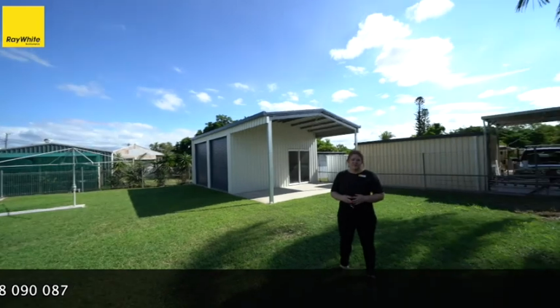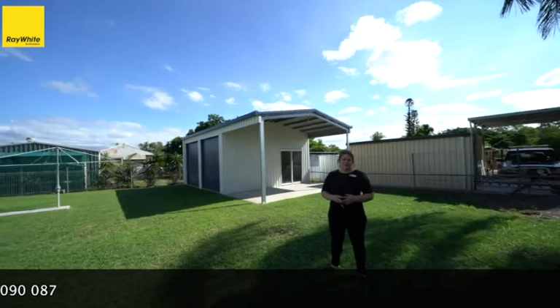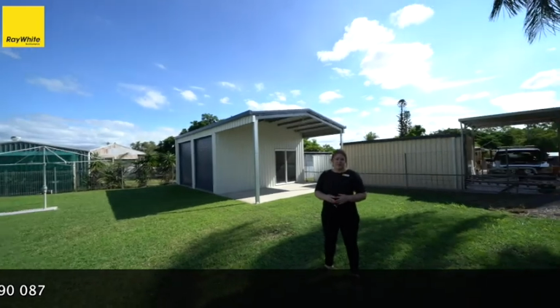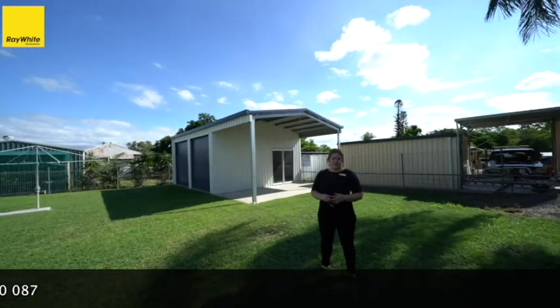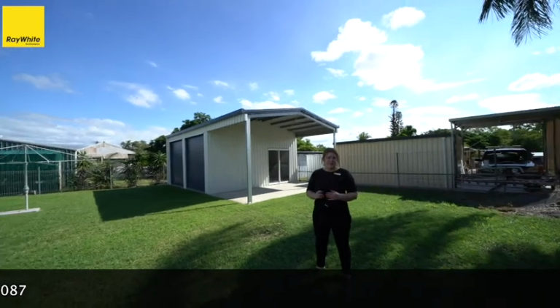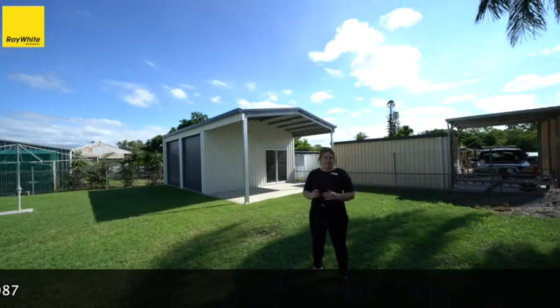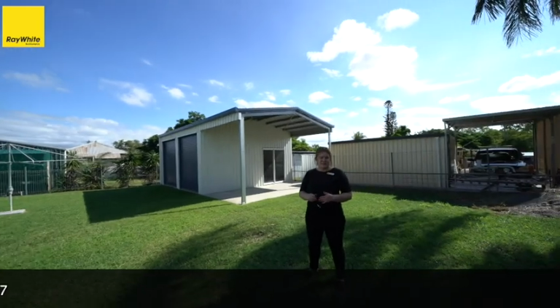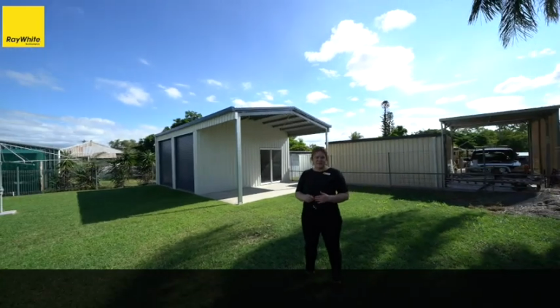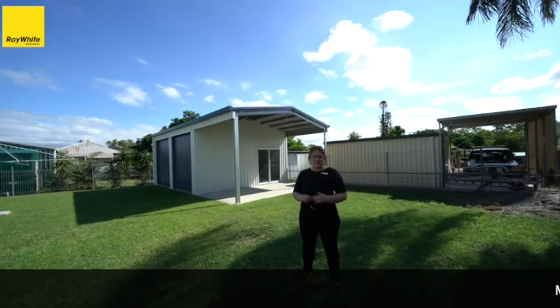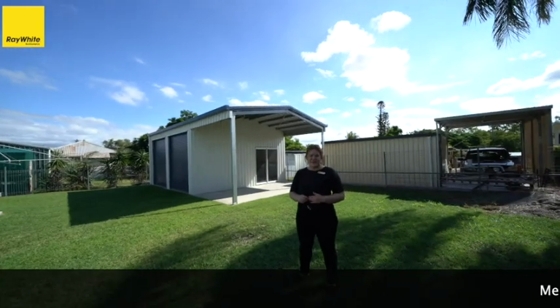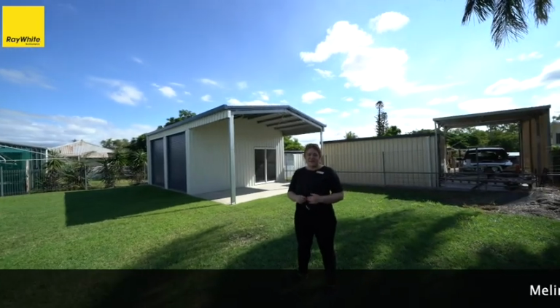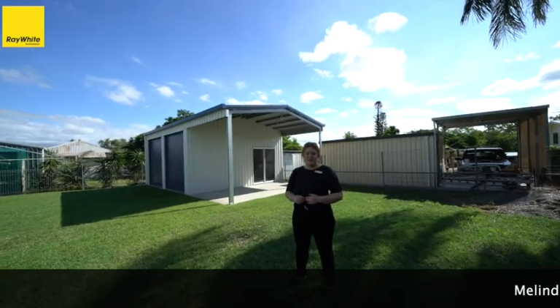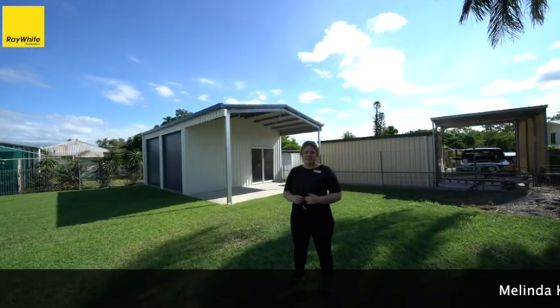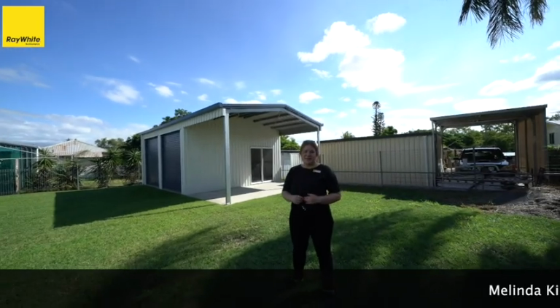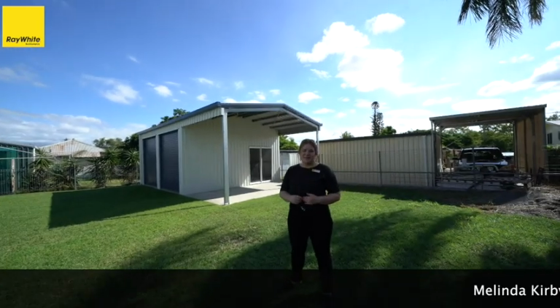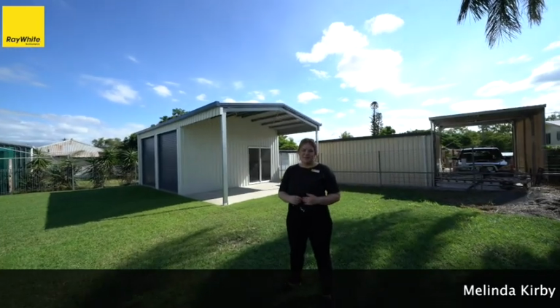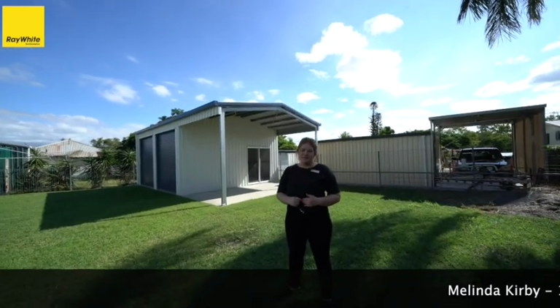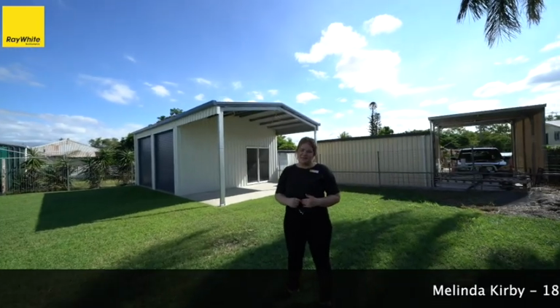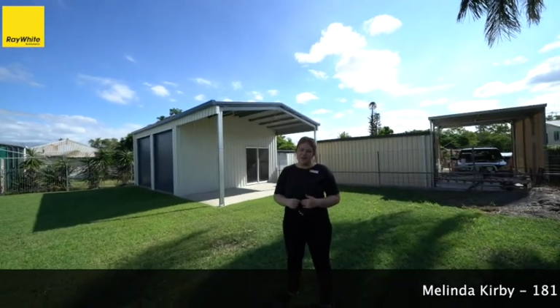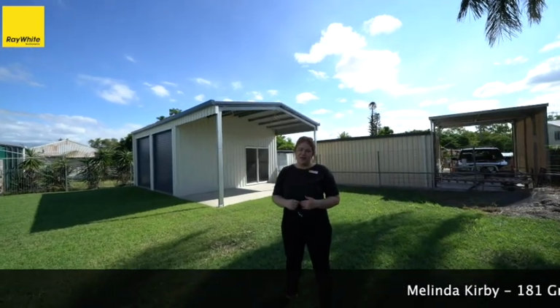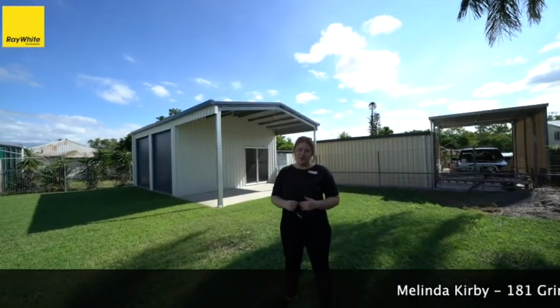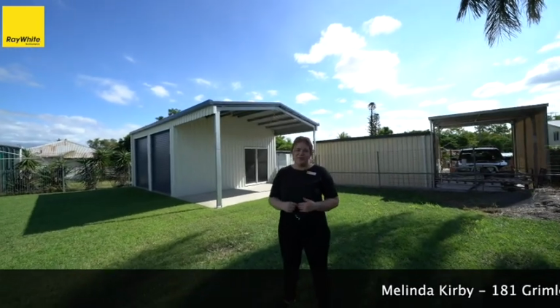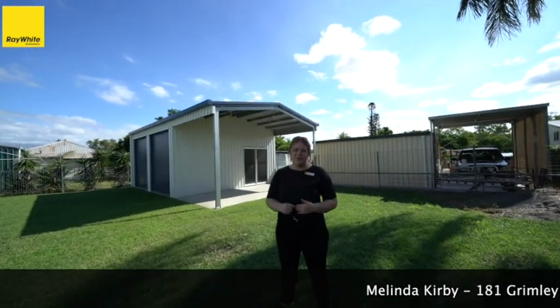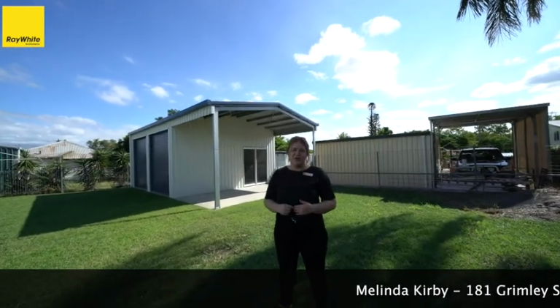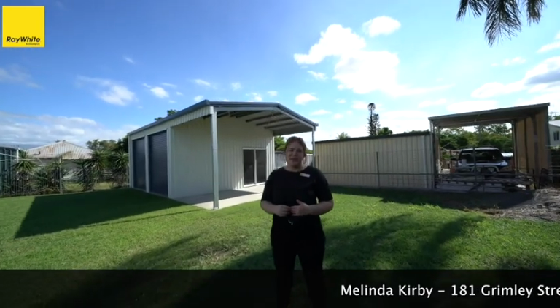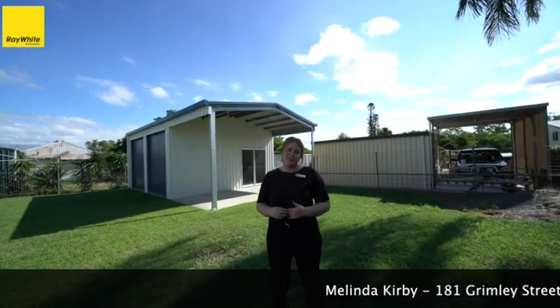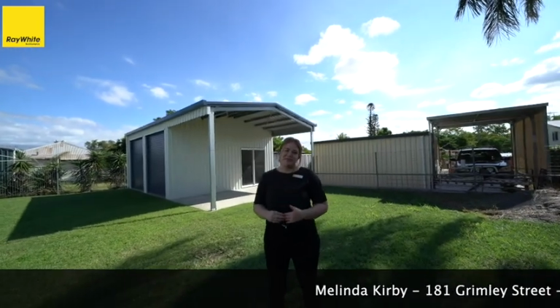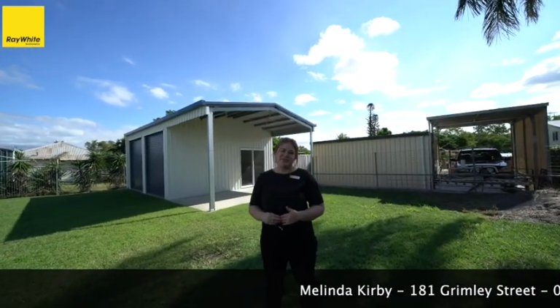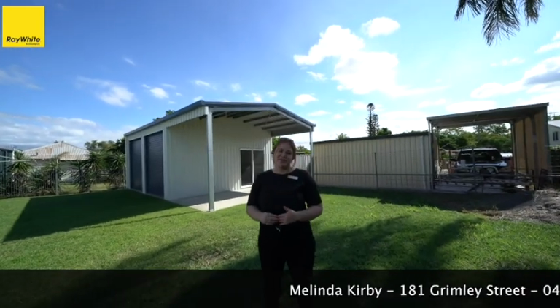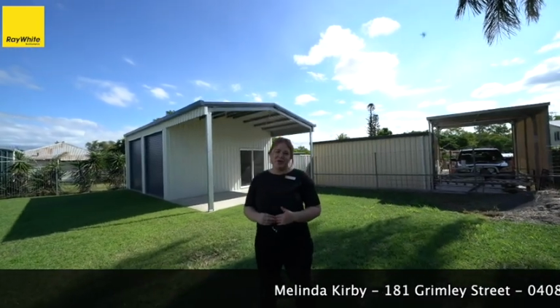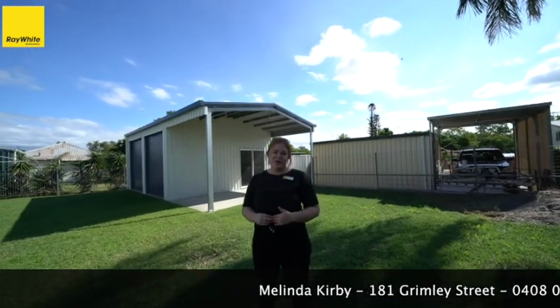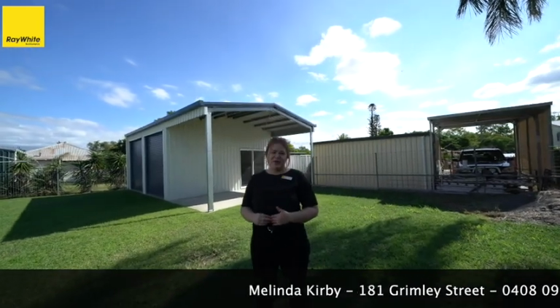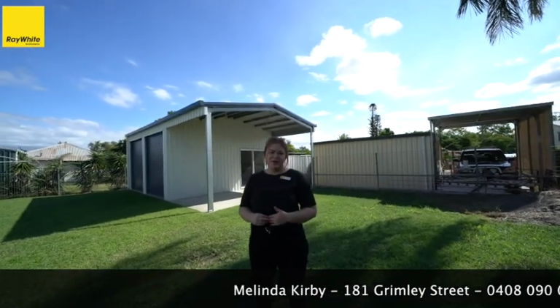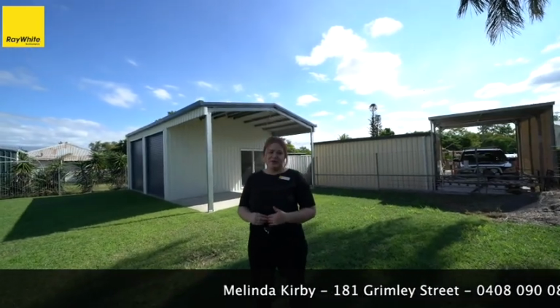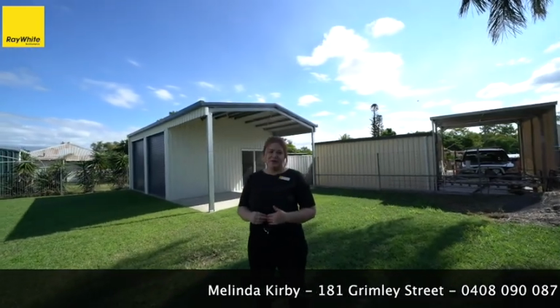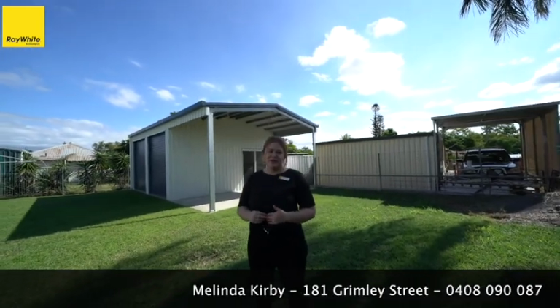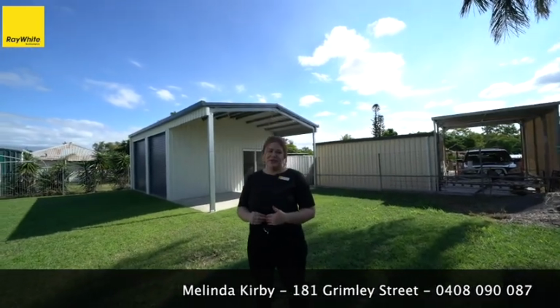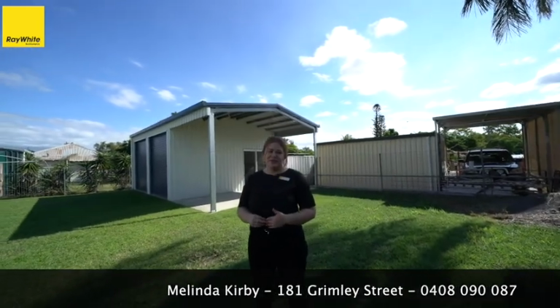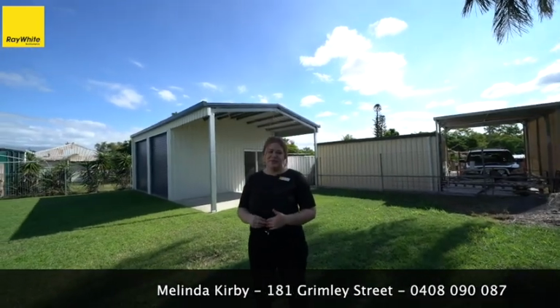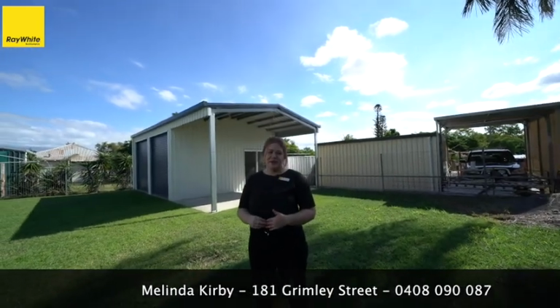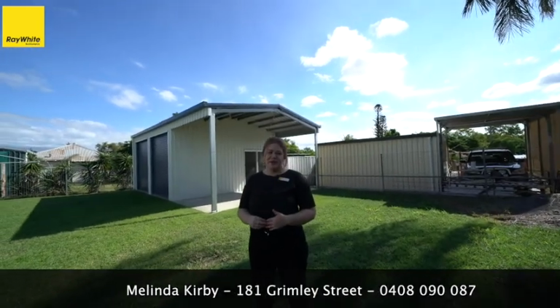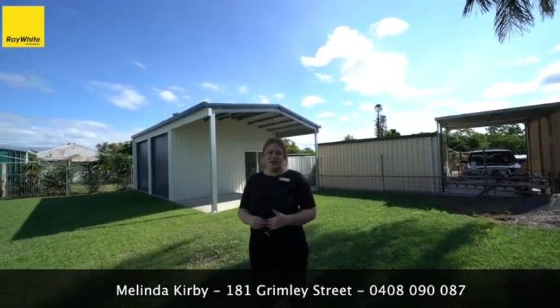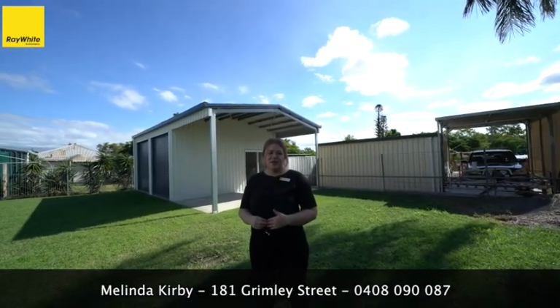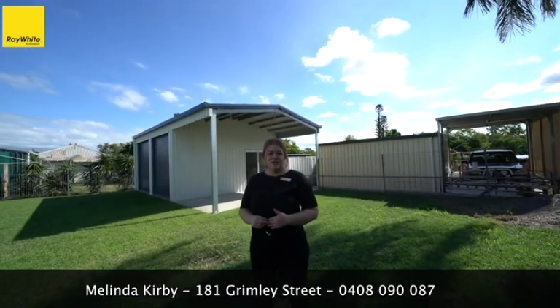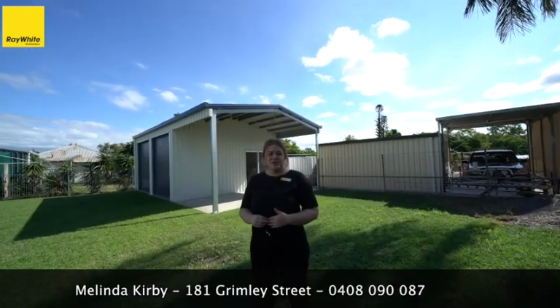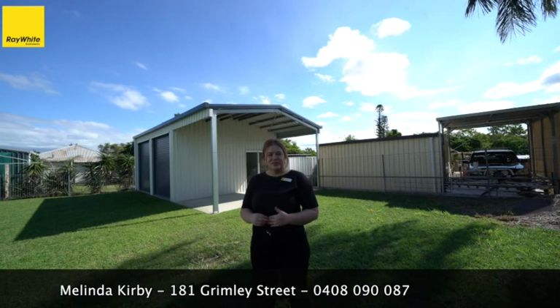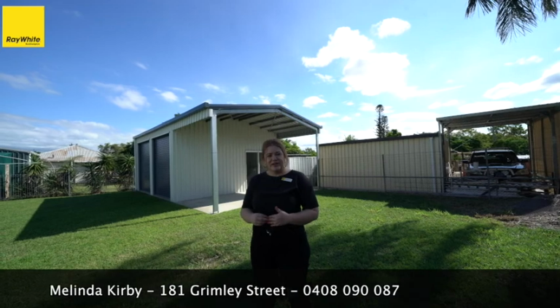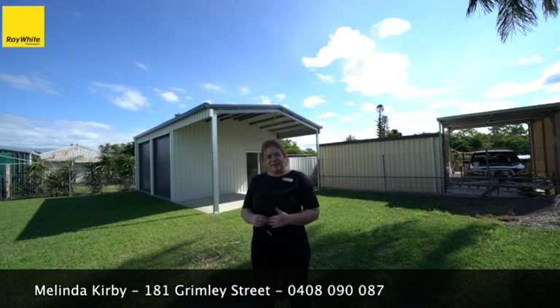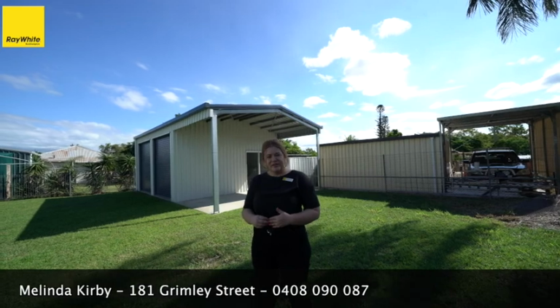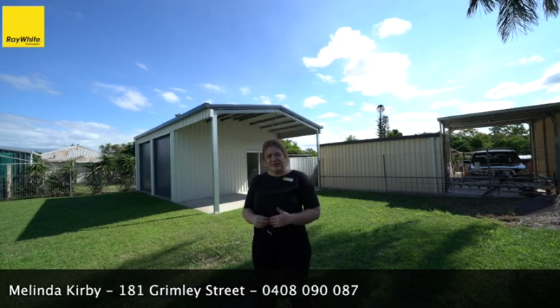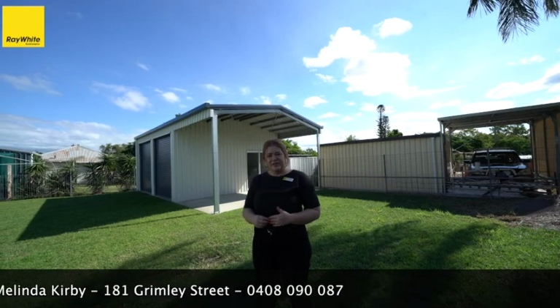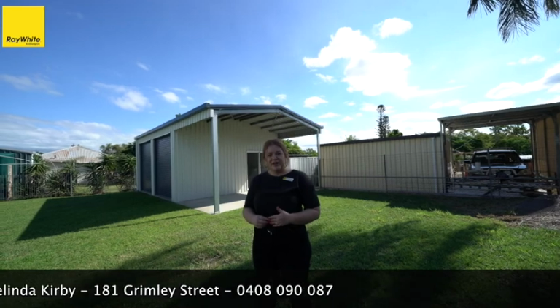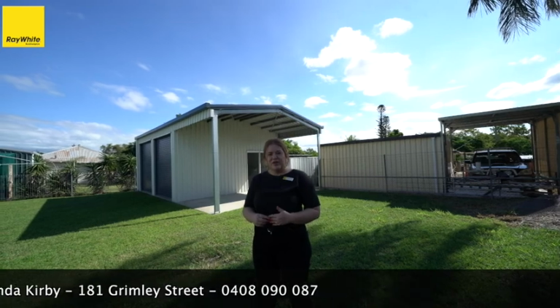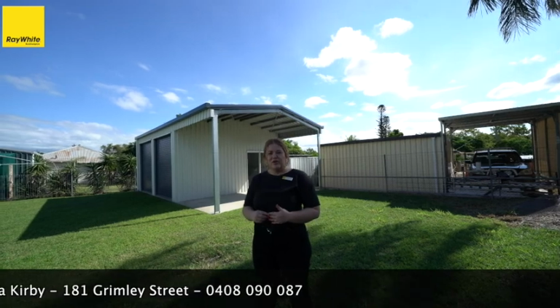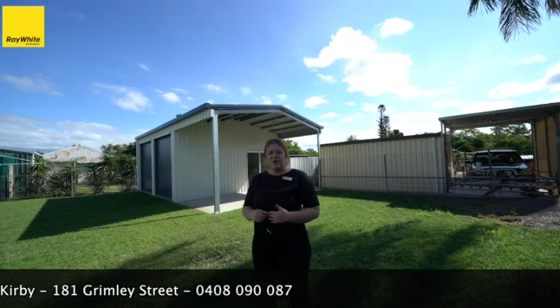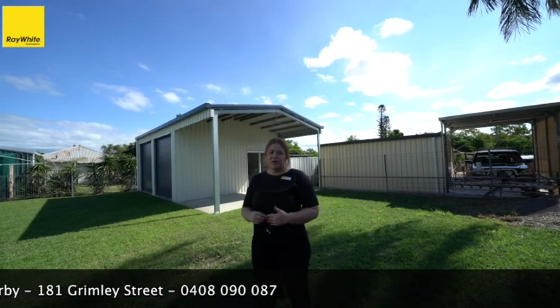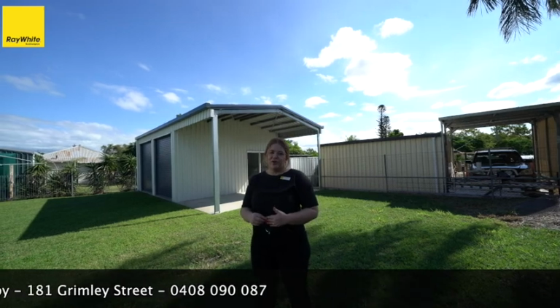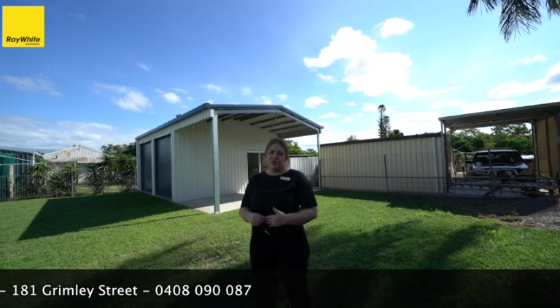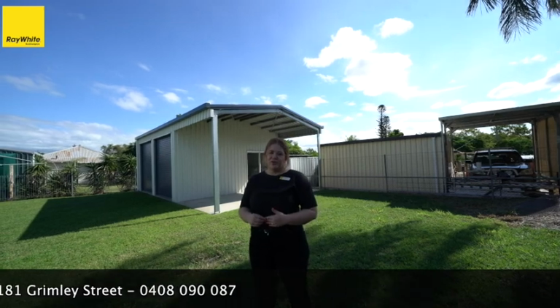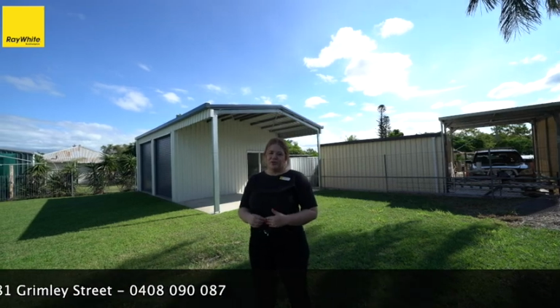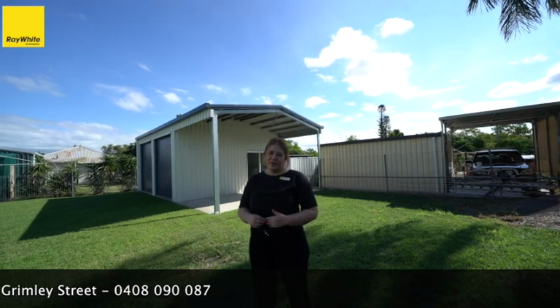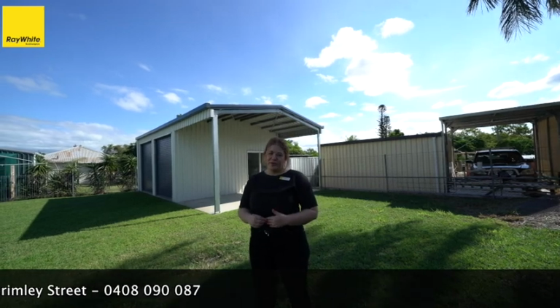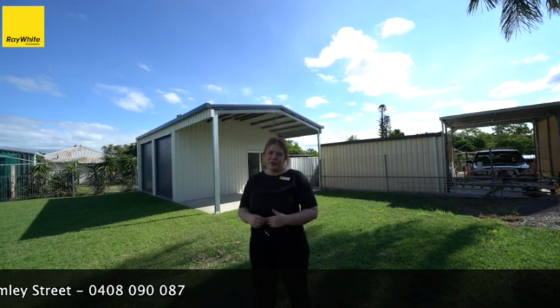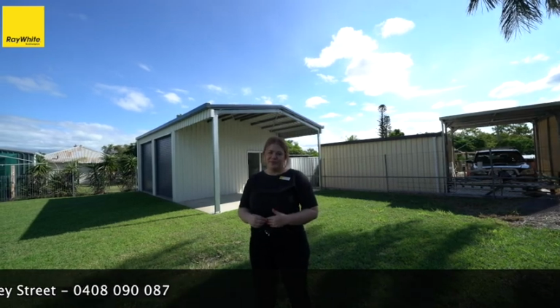So if you guys want to inspect this home, my name is Melinda Kirby. You can contact me directly on mobile.